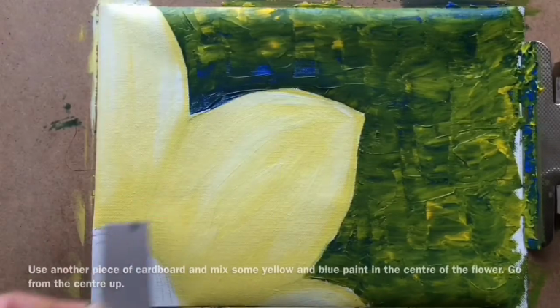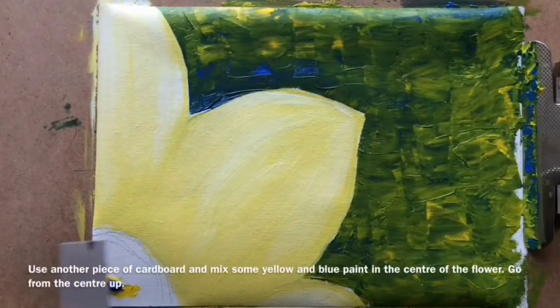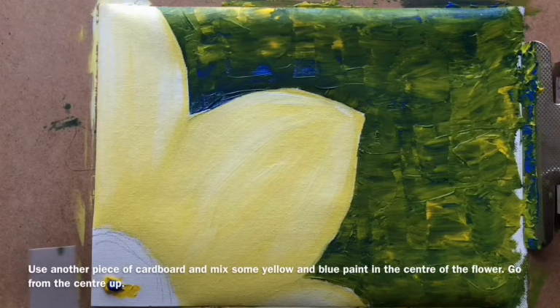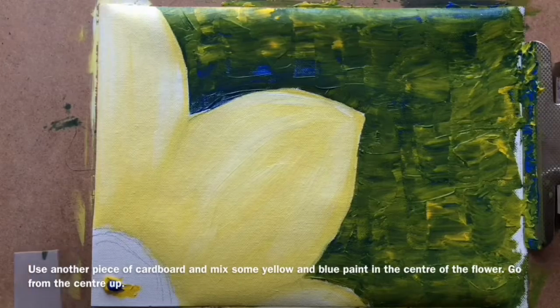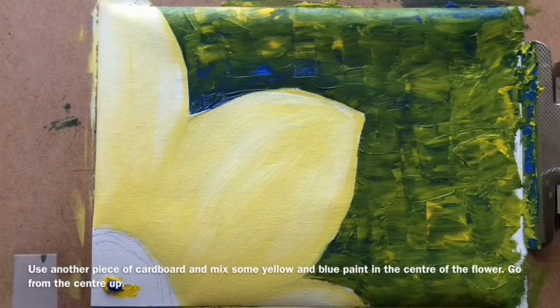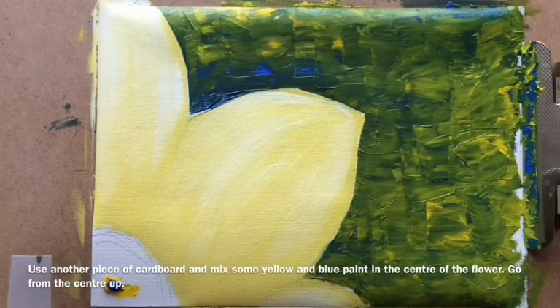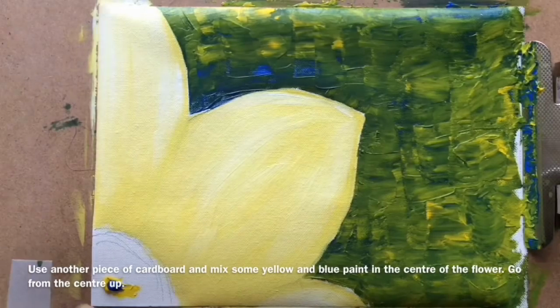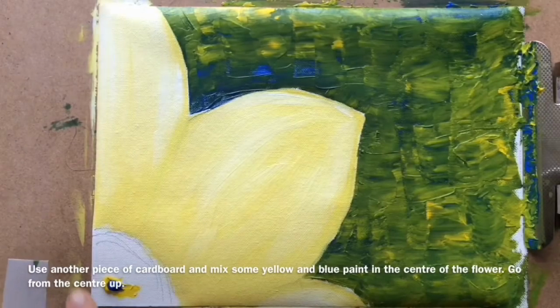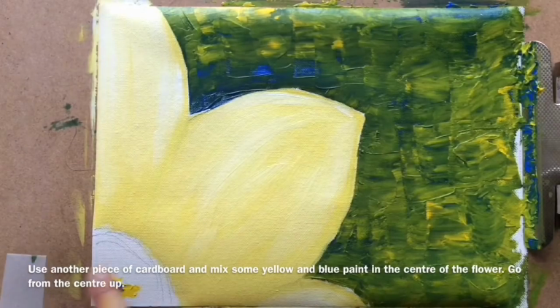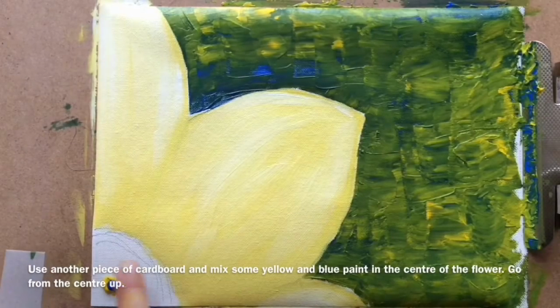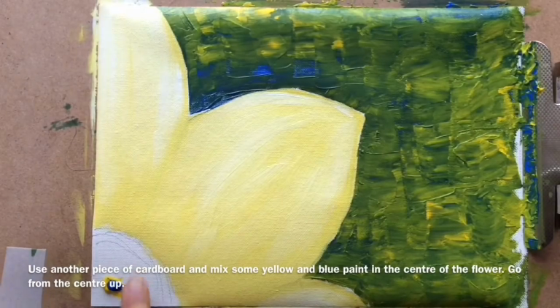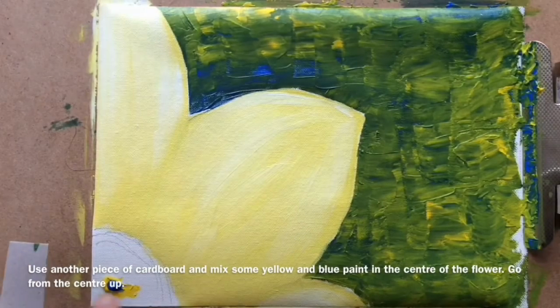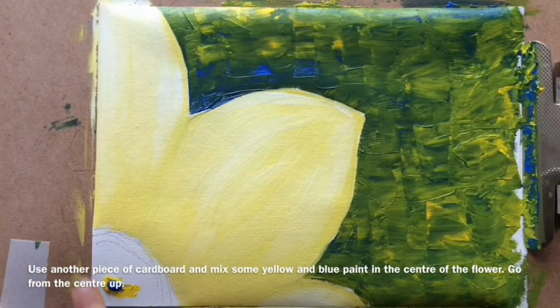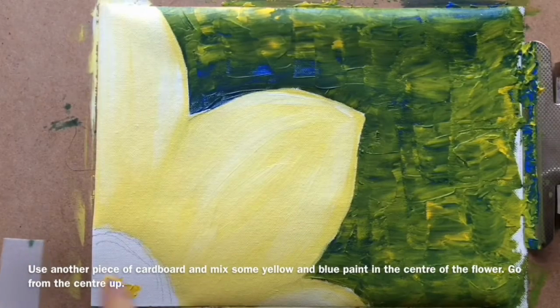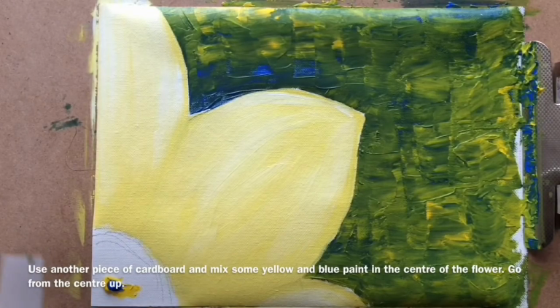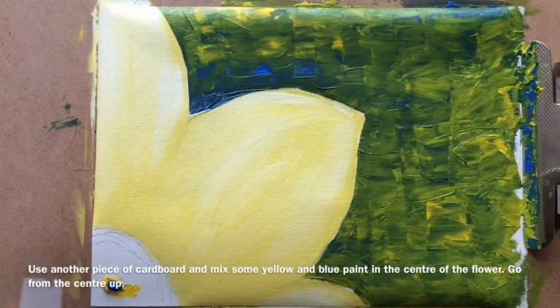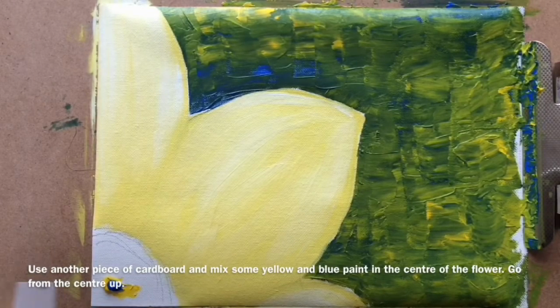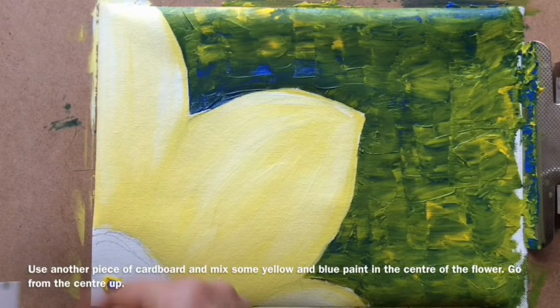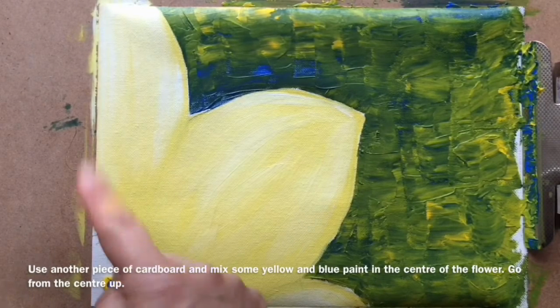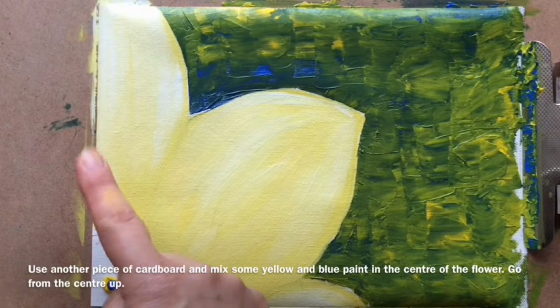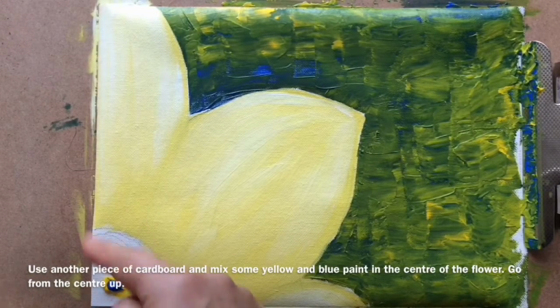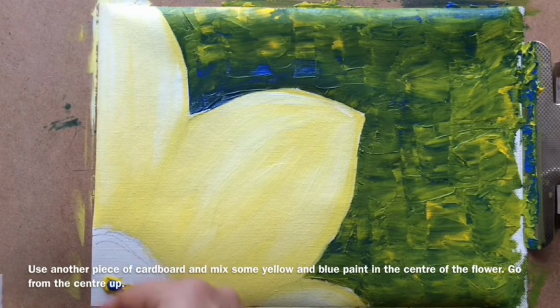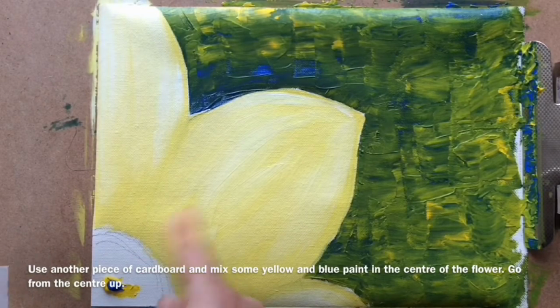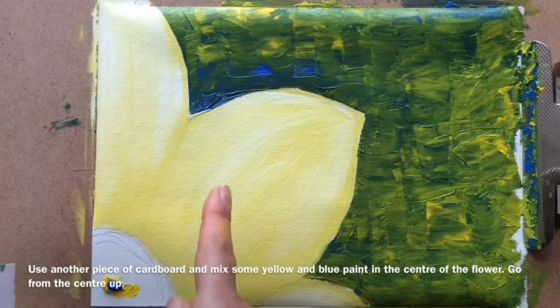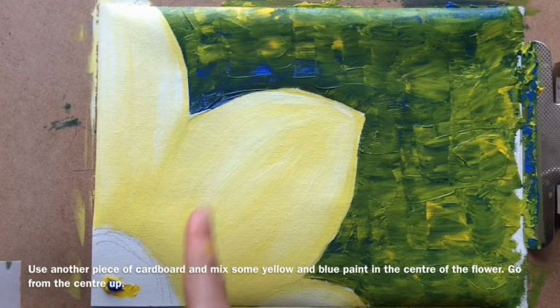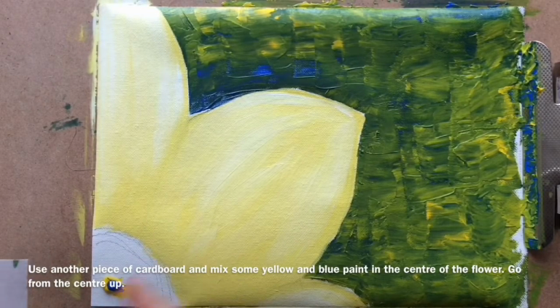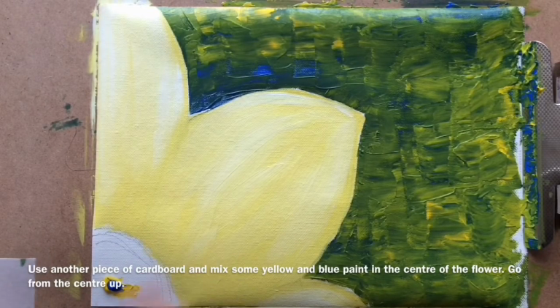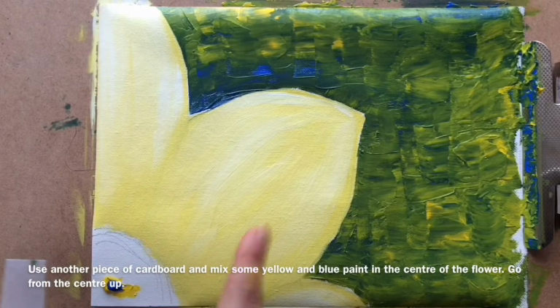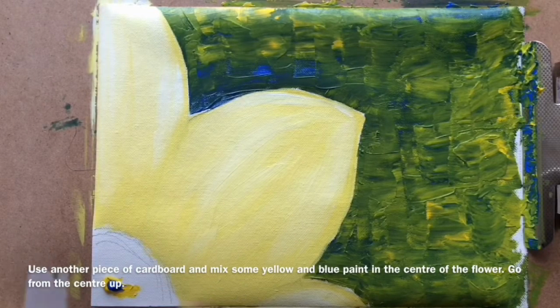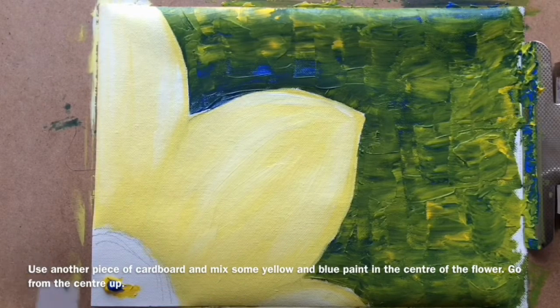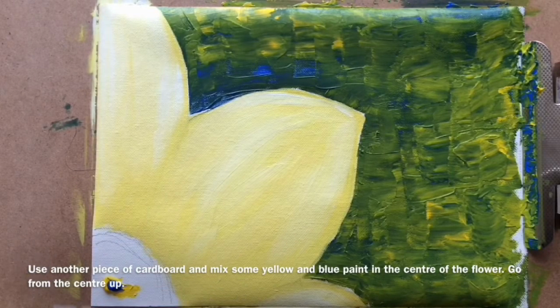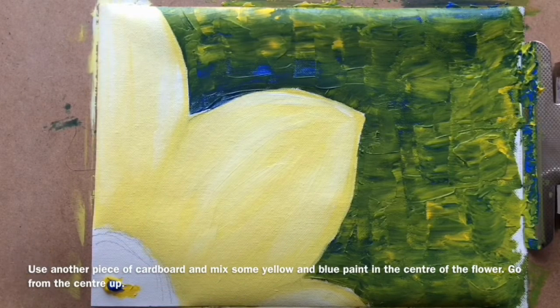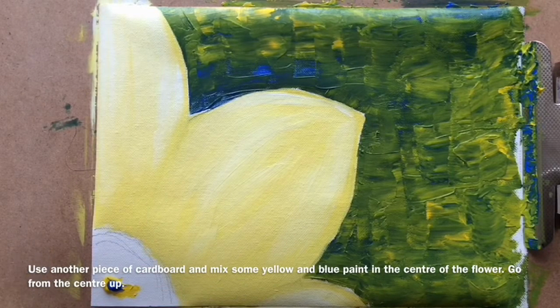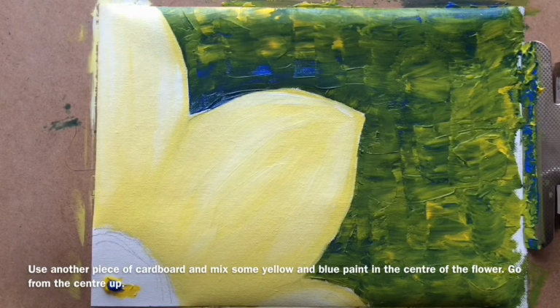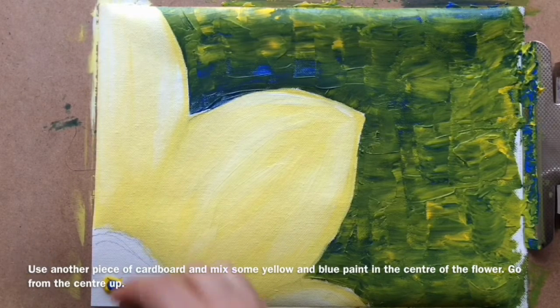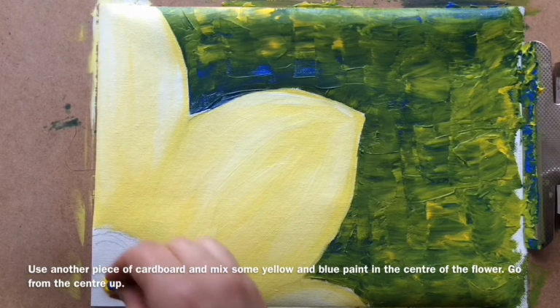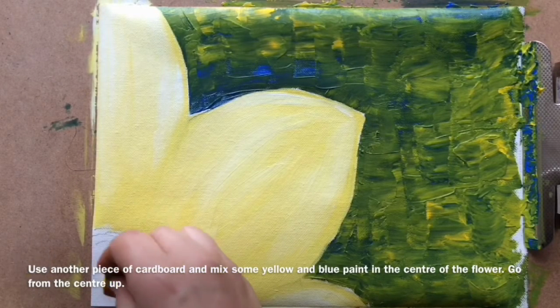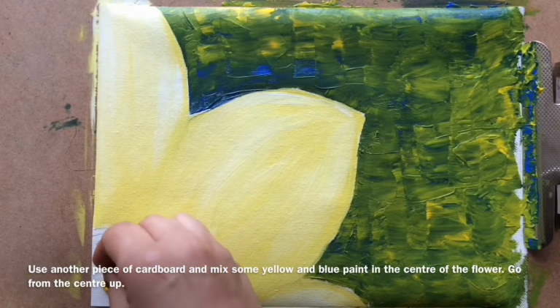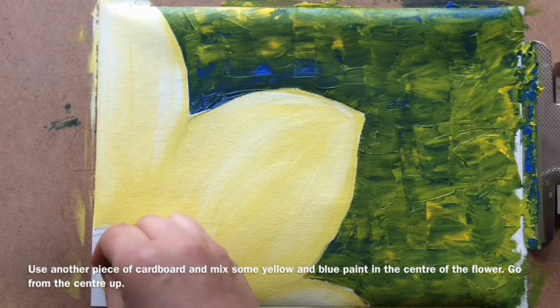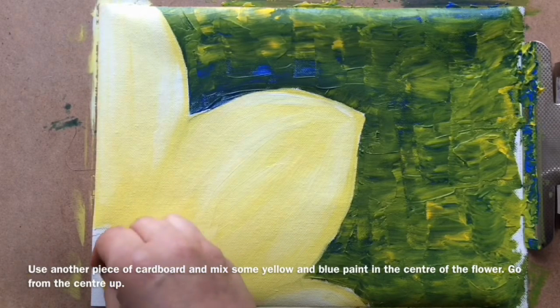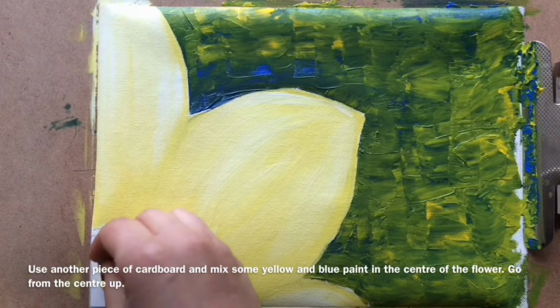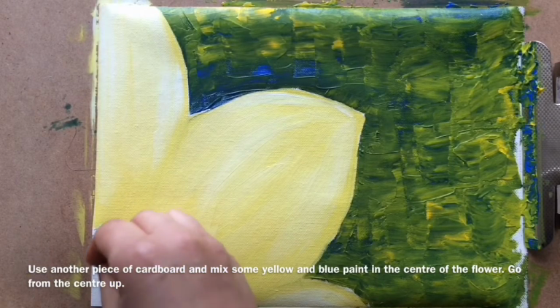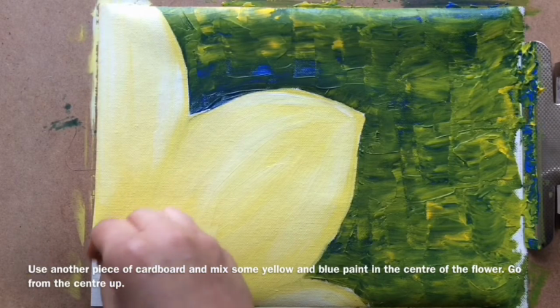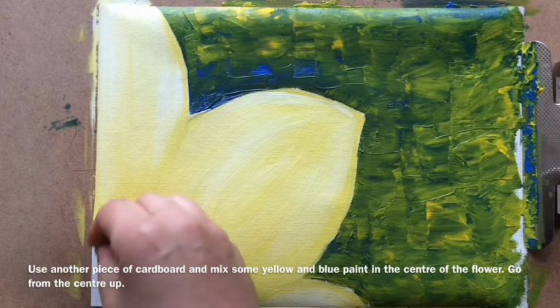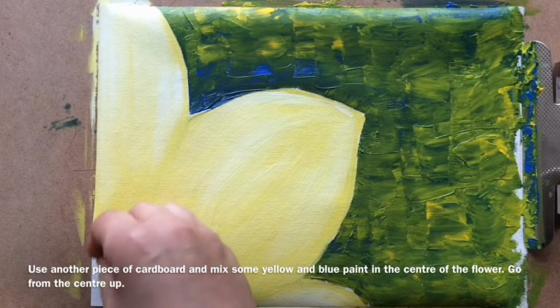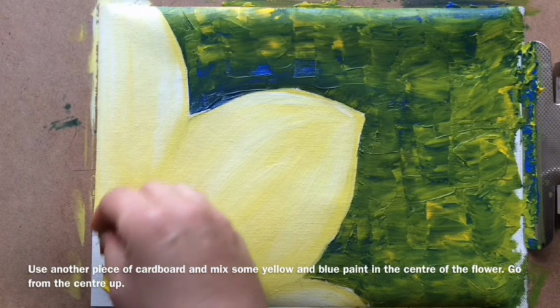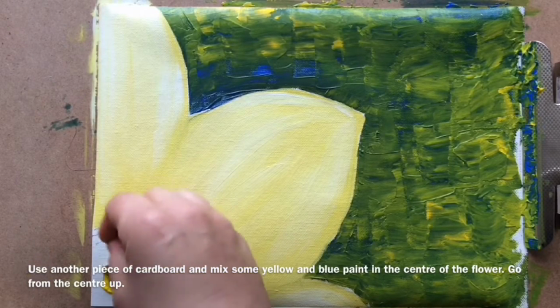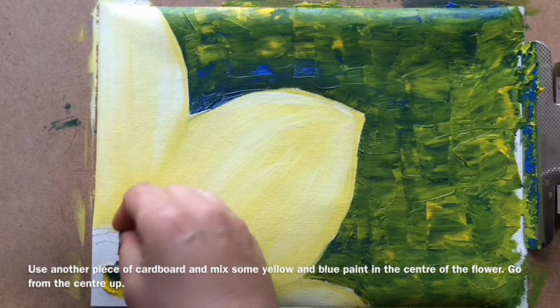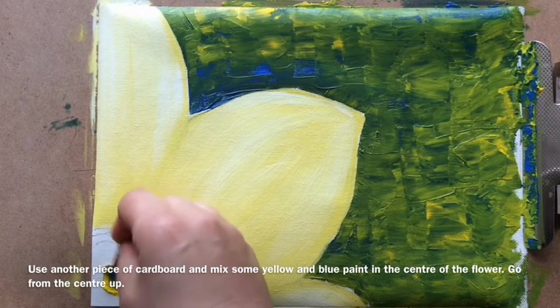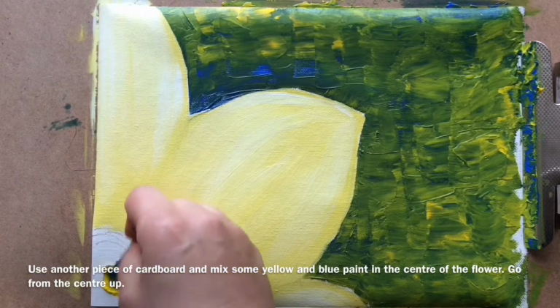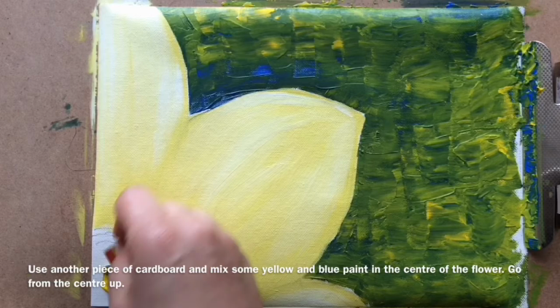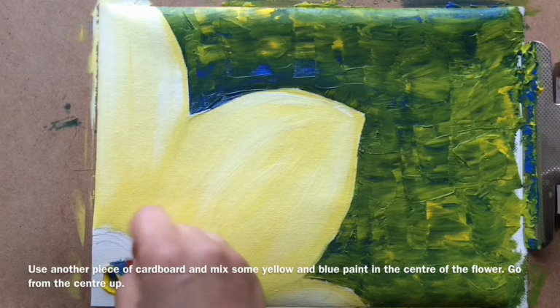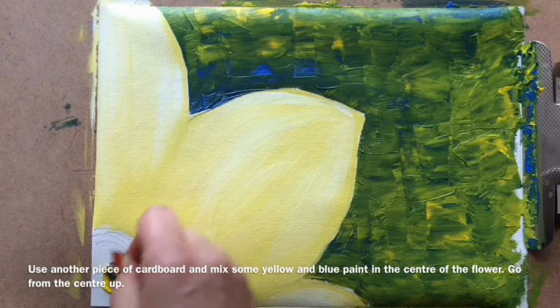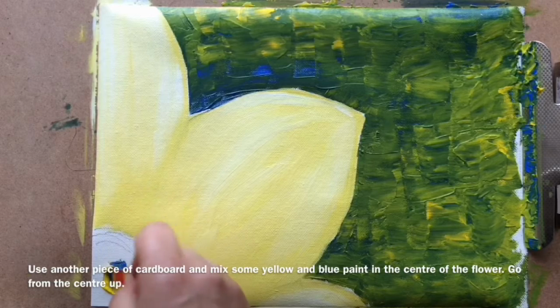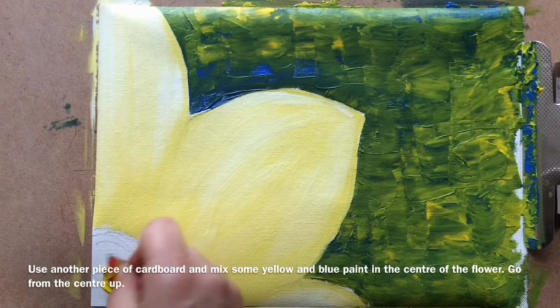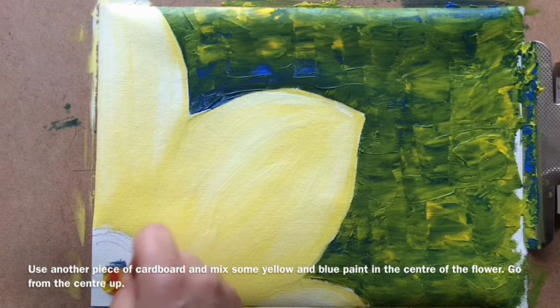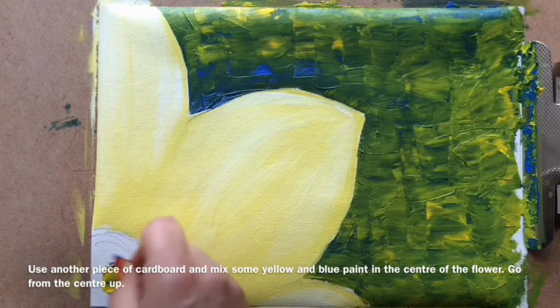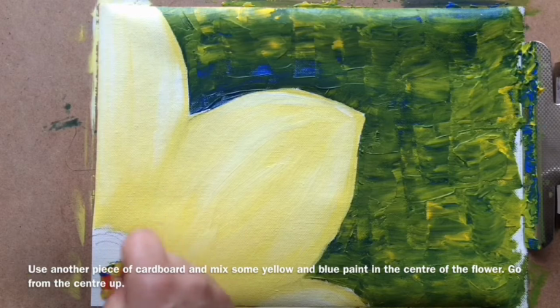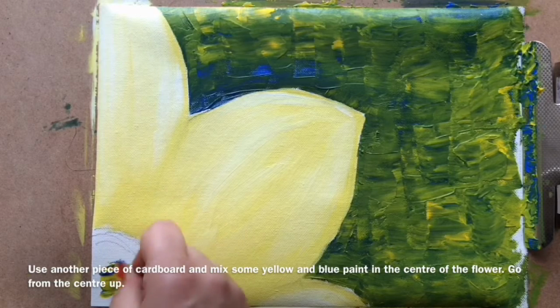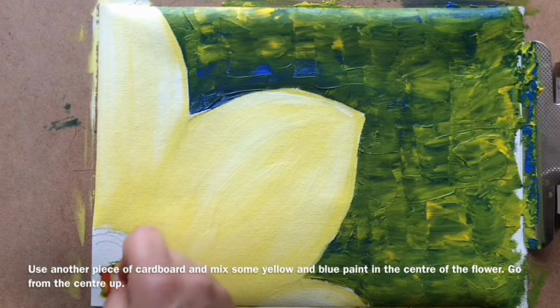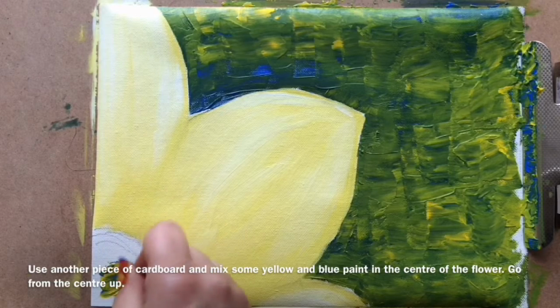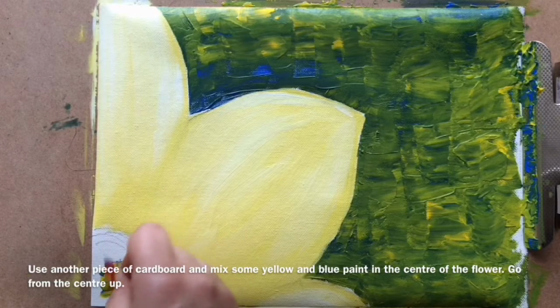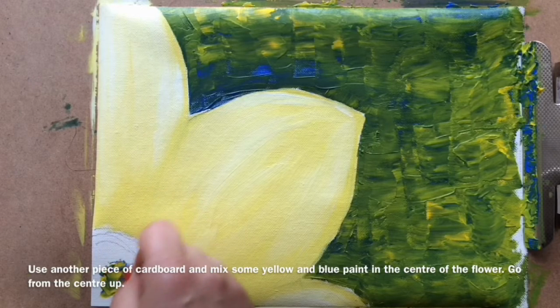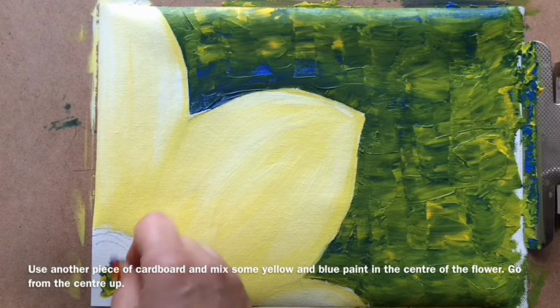Use another piece of cardboard and mix some yellow and blue paint in the center of the flower. Go from the center up.